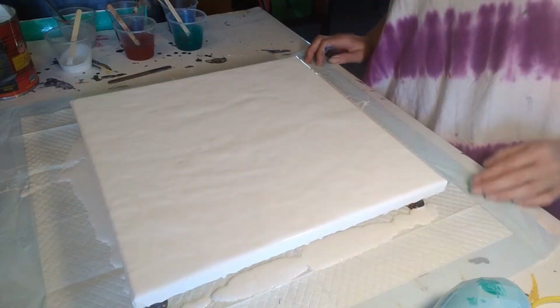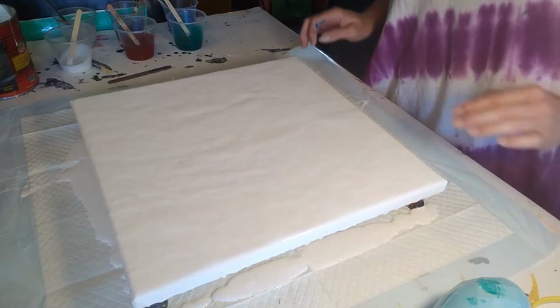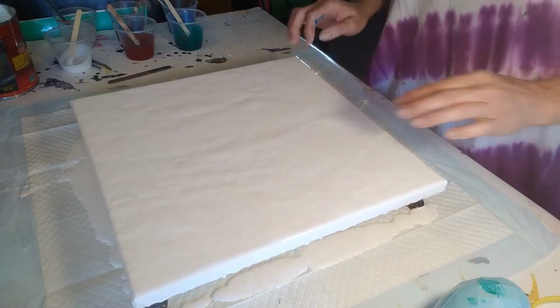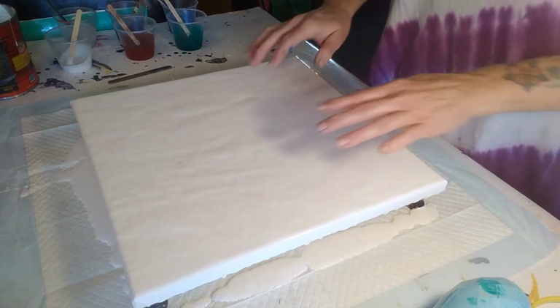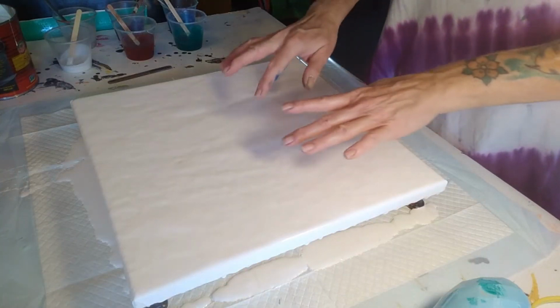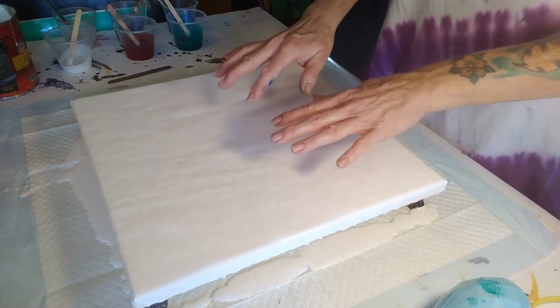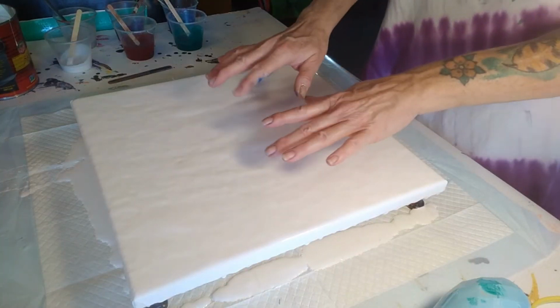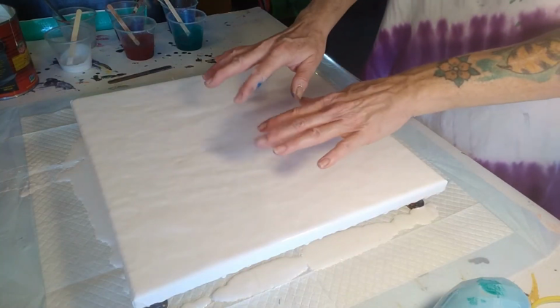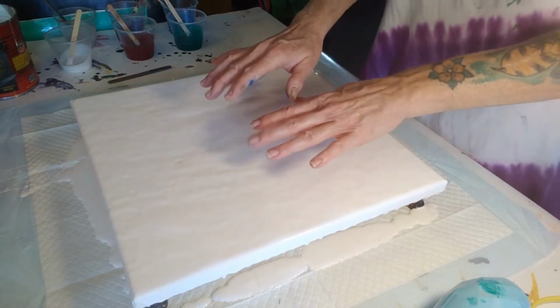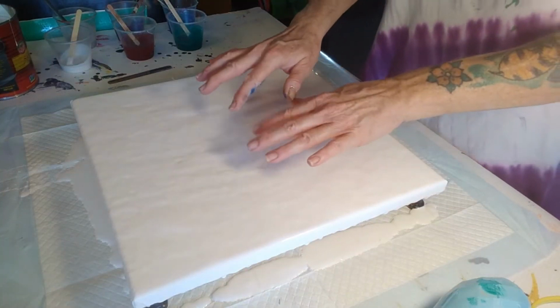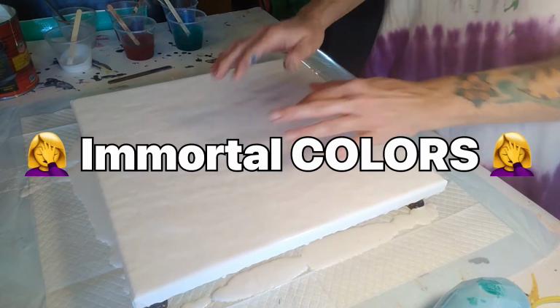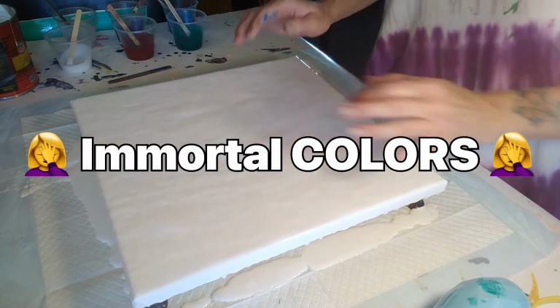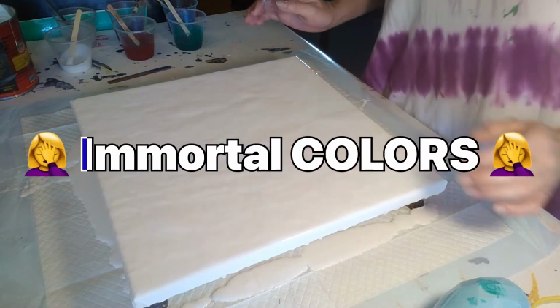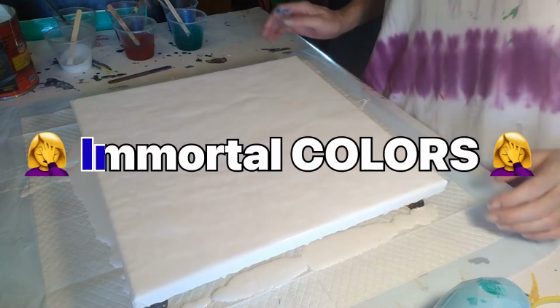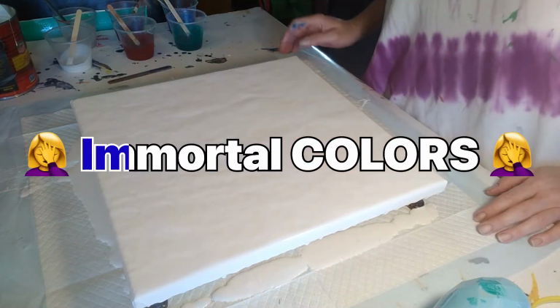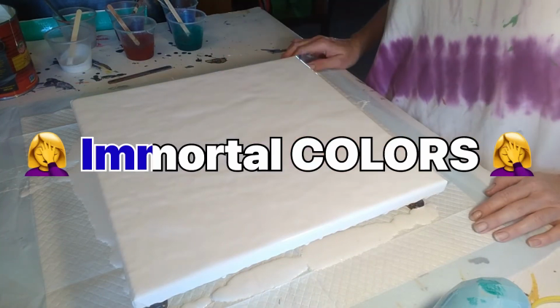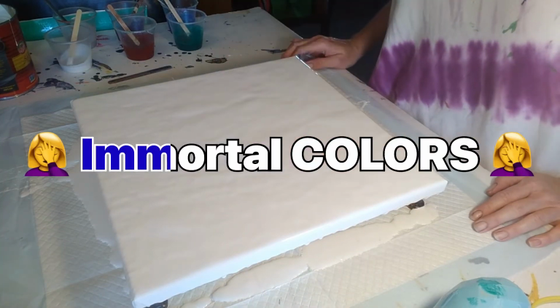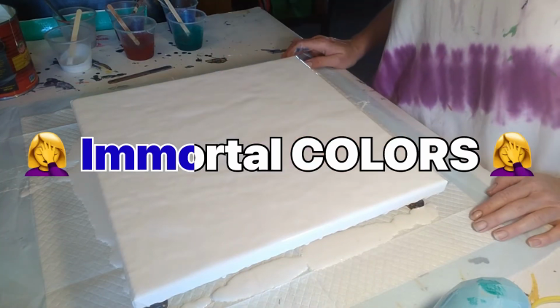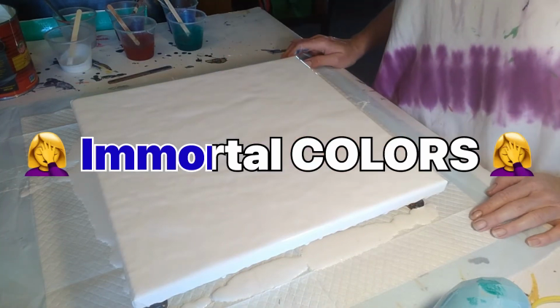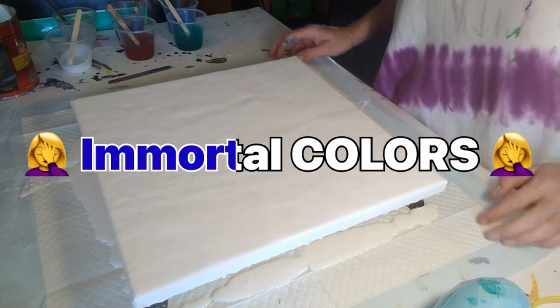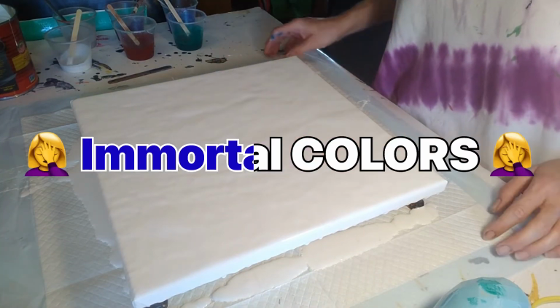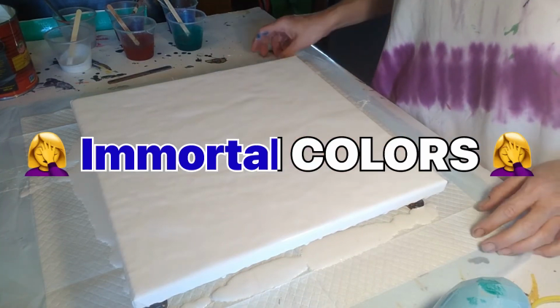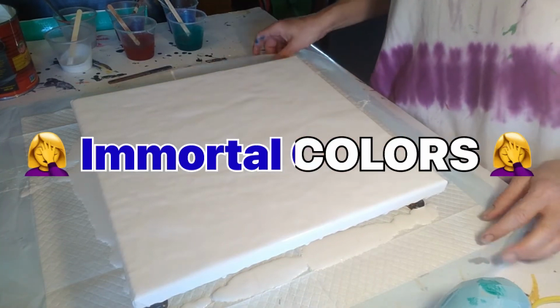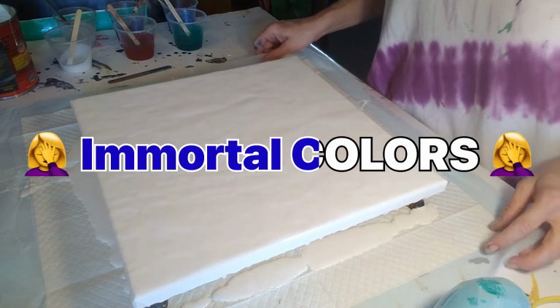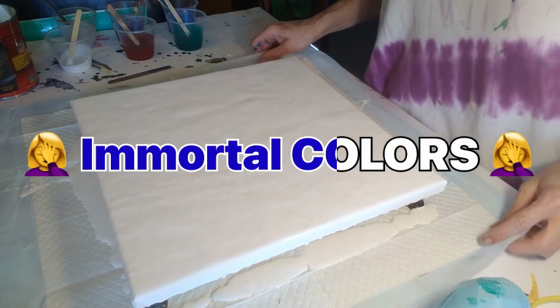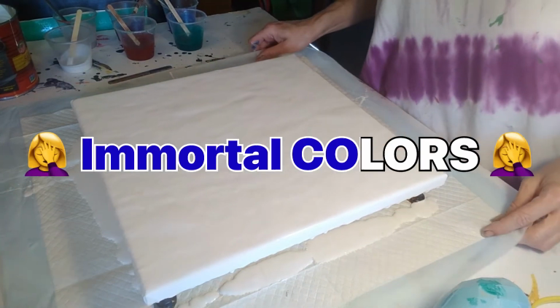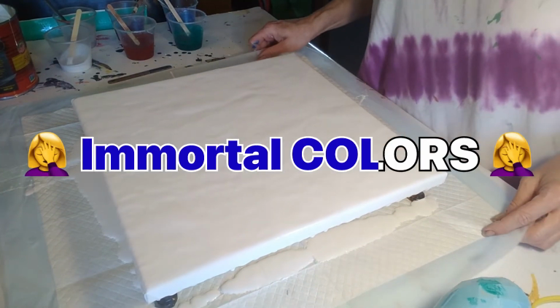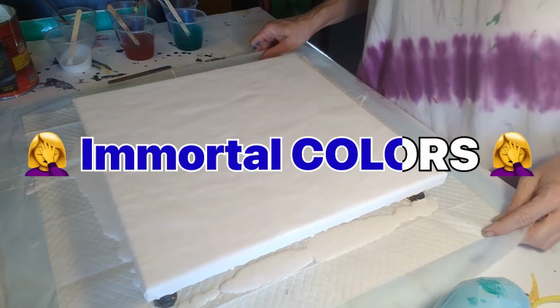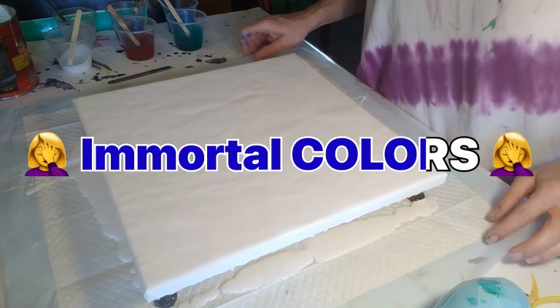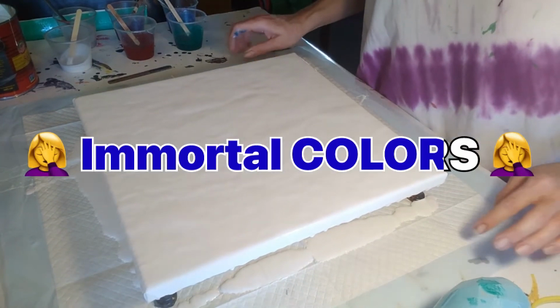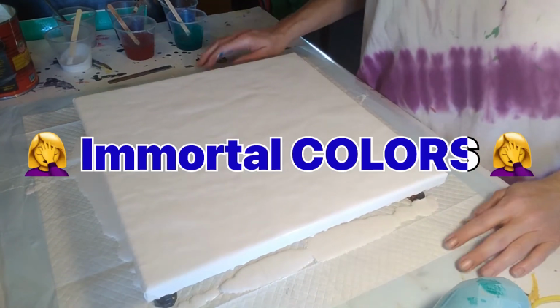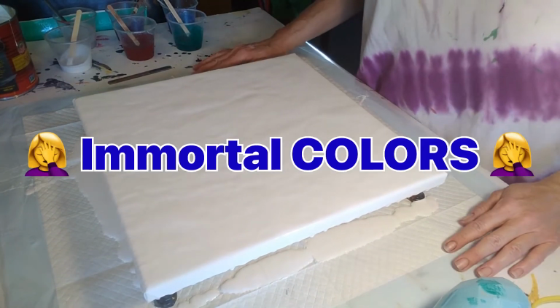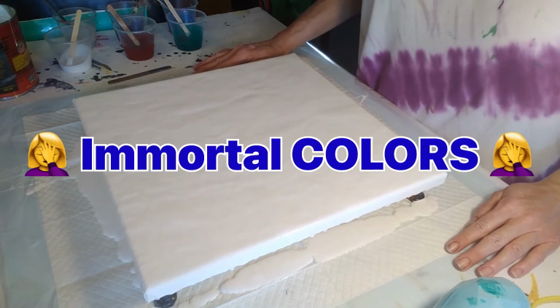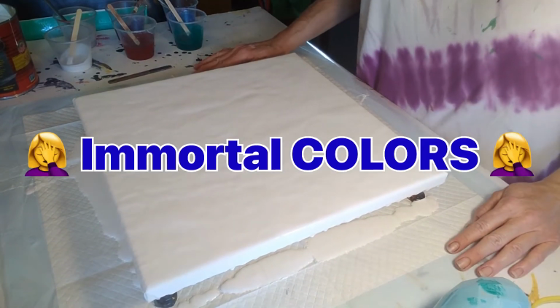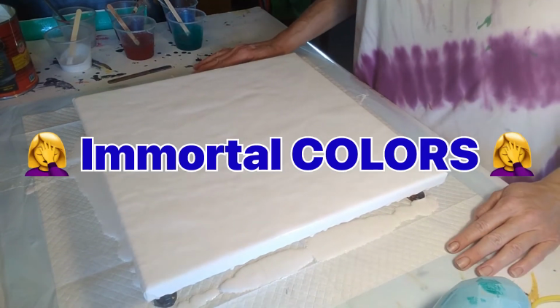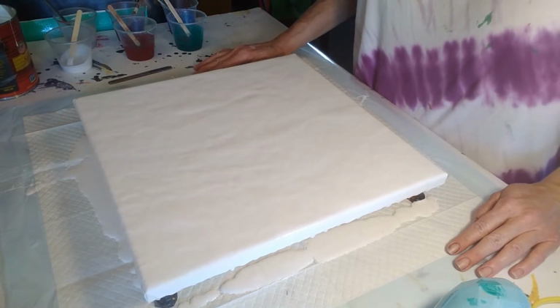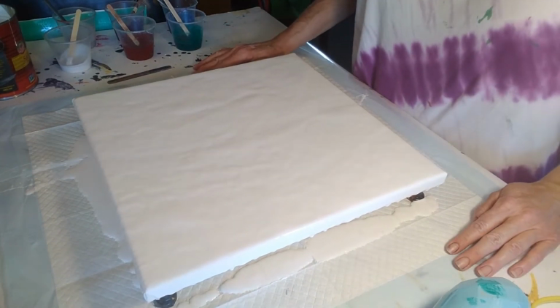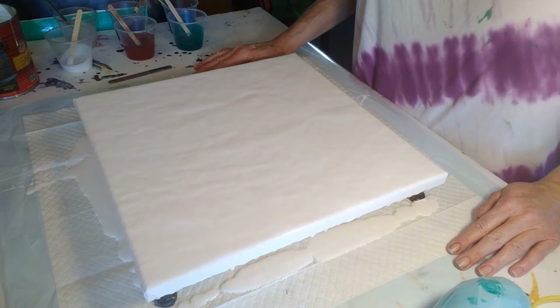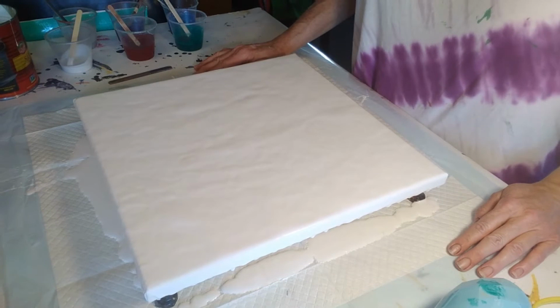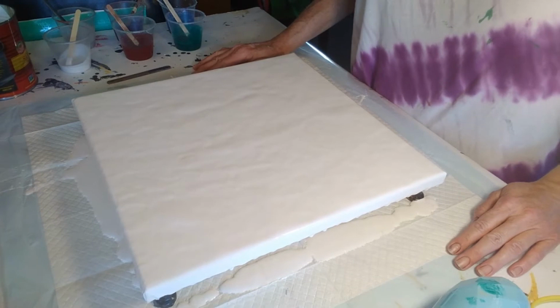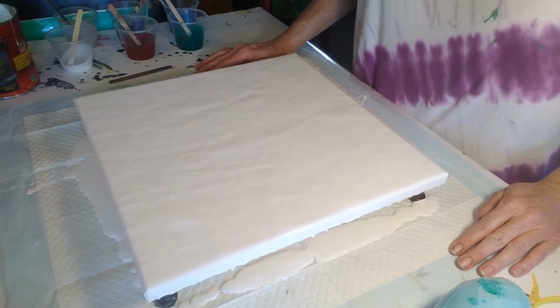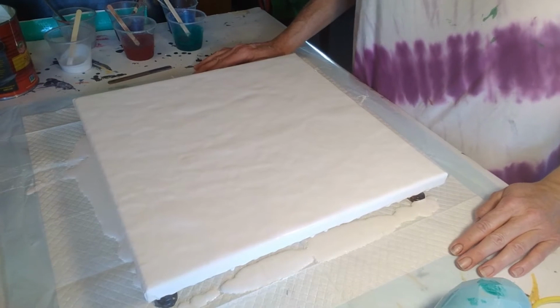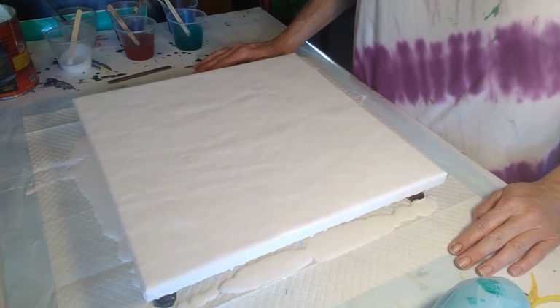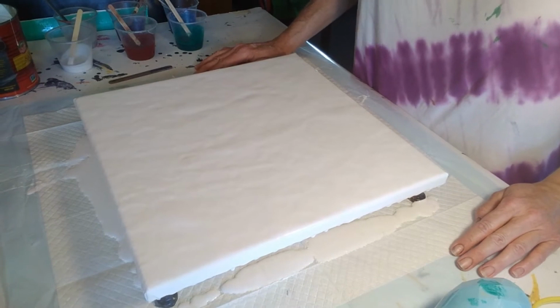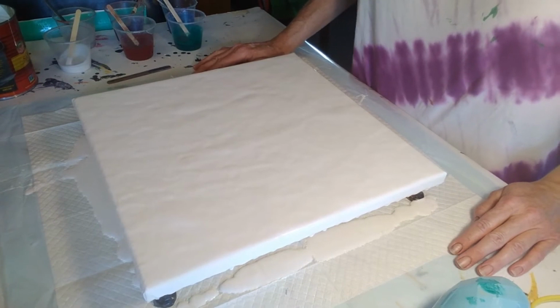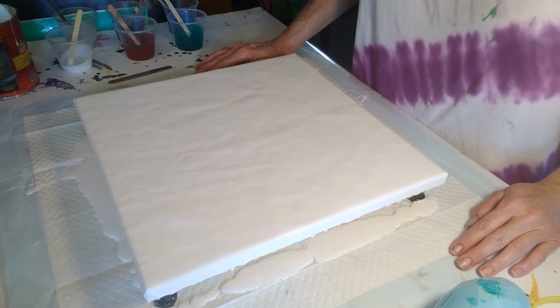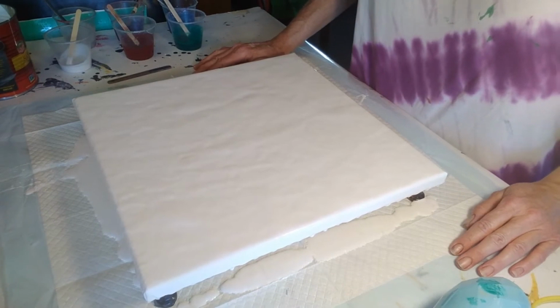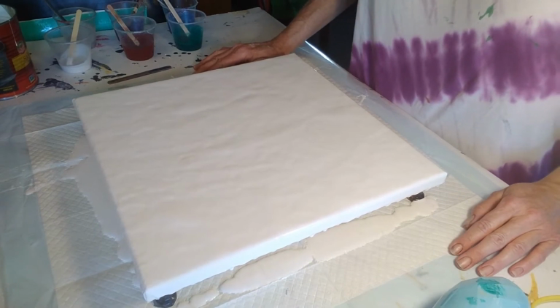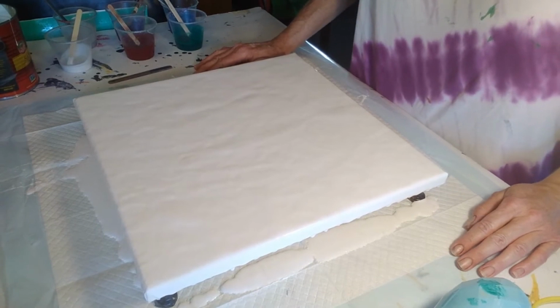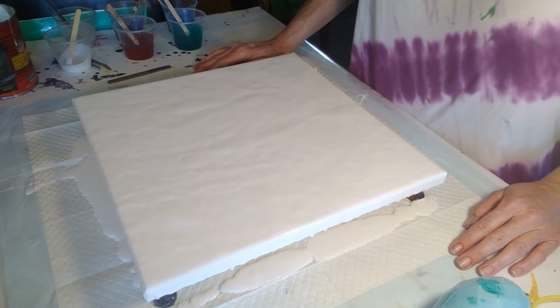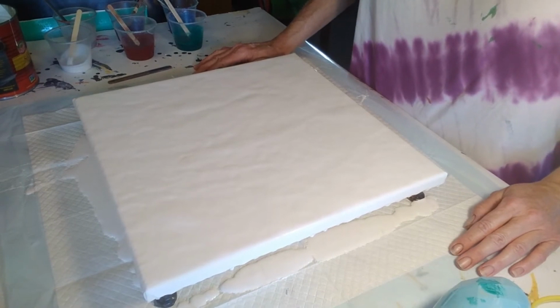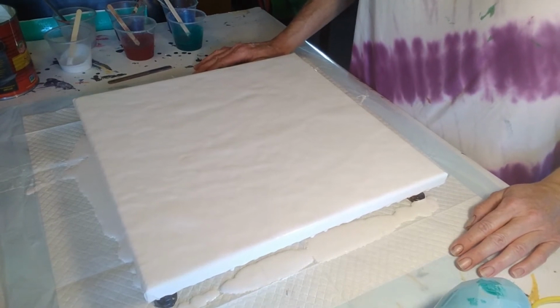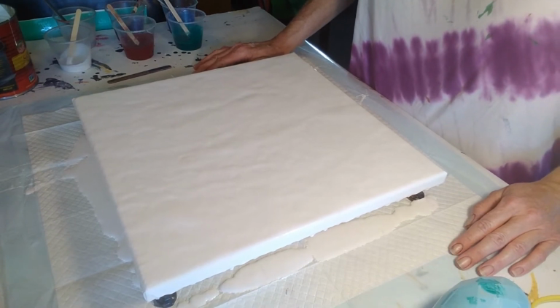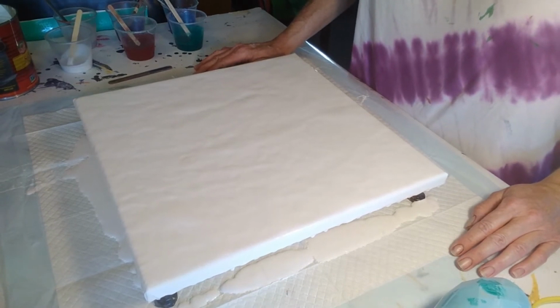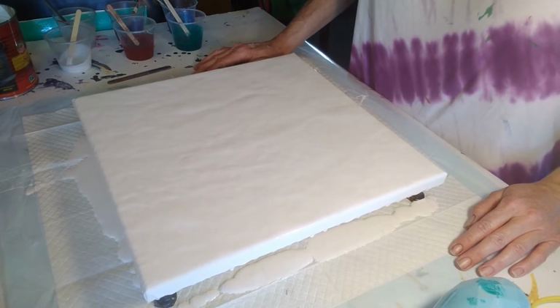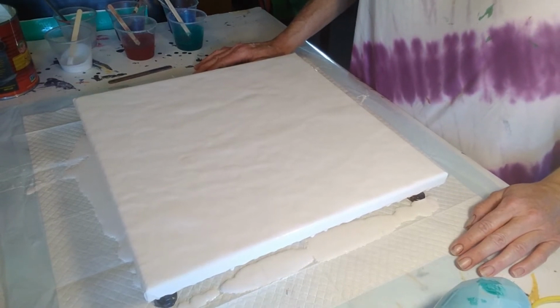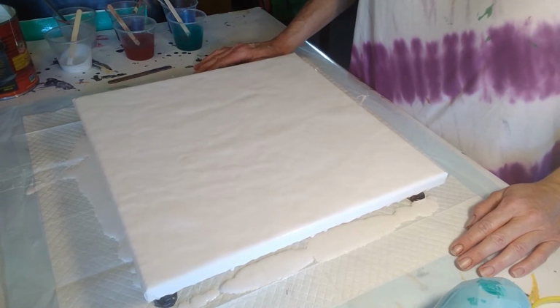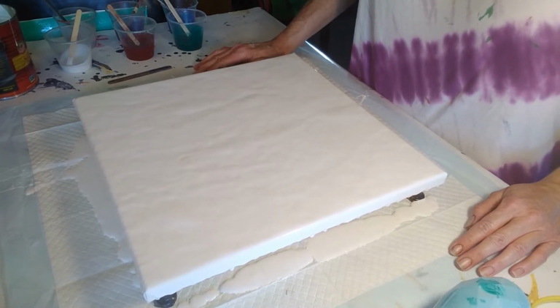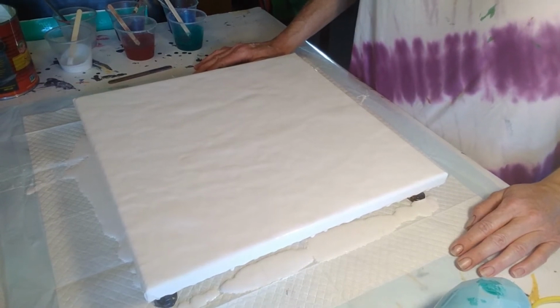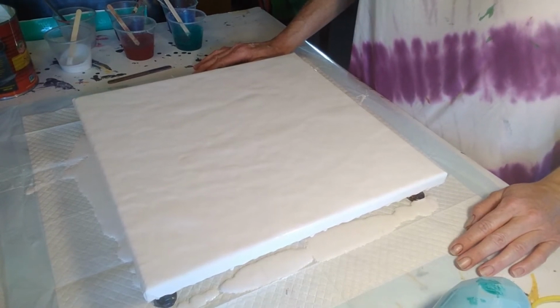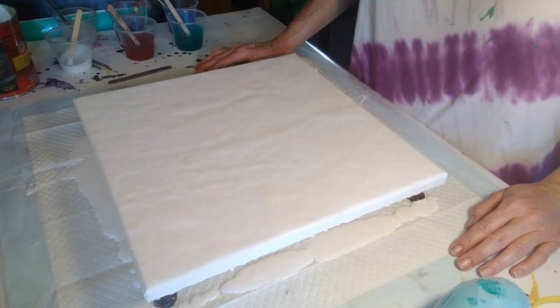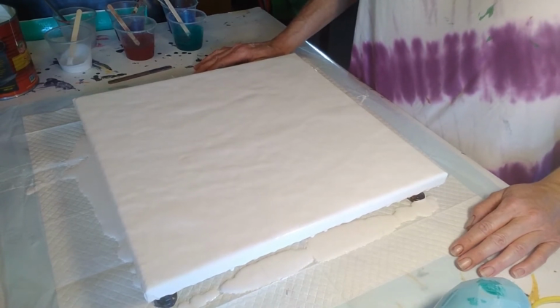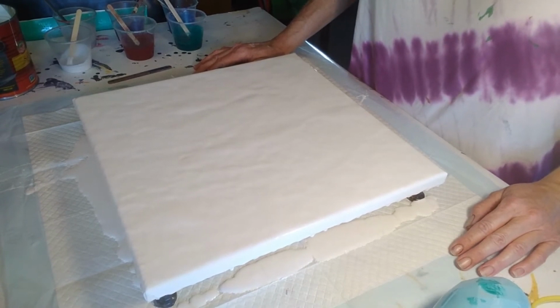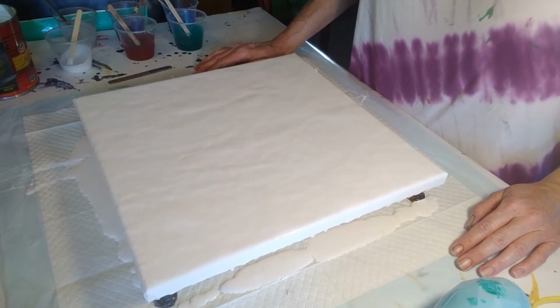Hi everyone, it's Rhonda from Immortal Creations. Welcome to my channel. If you haven't already done so, please like and subscribe.